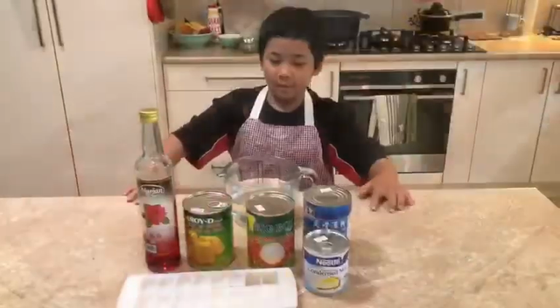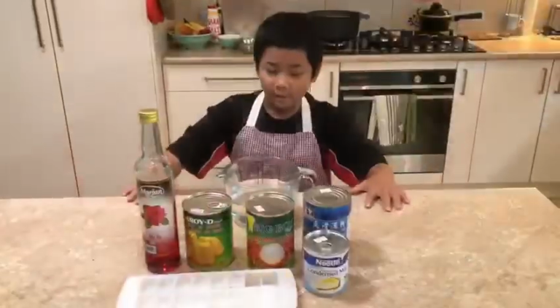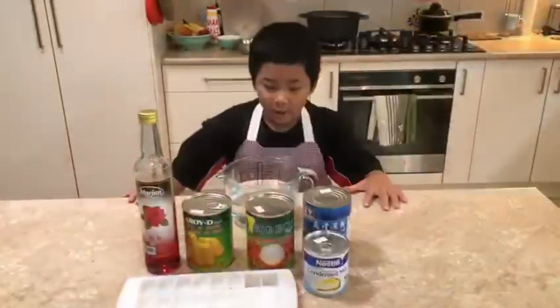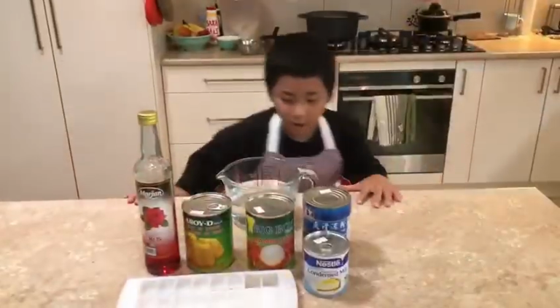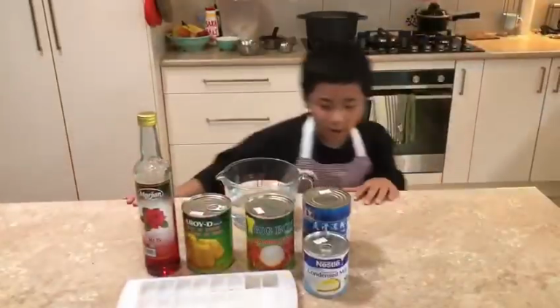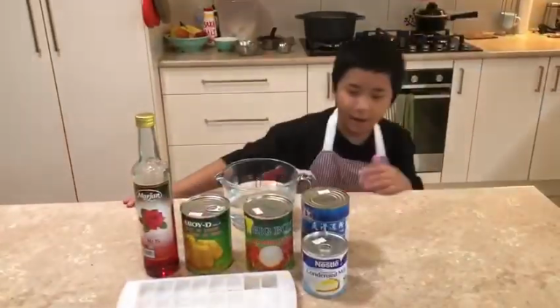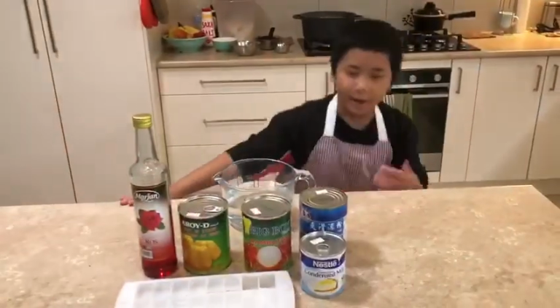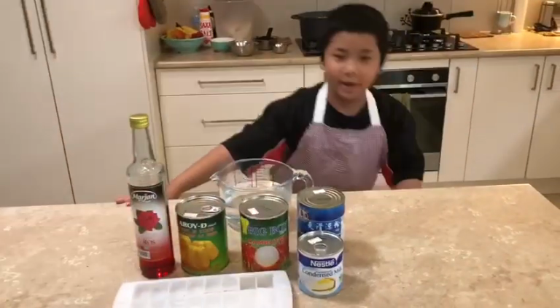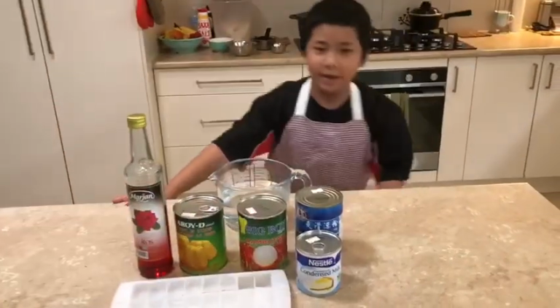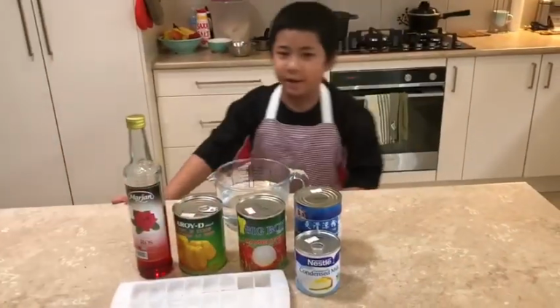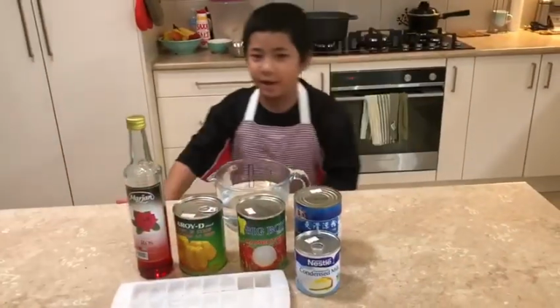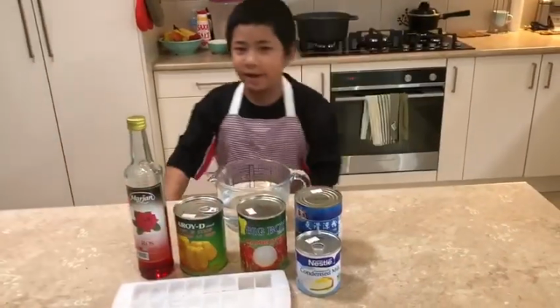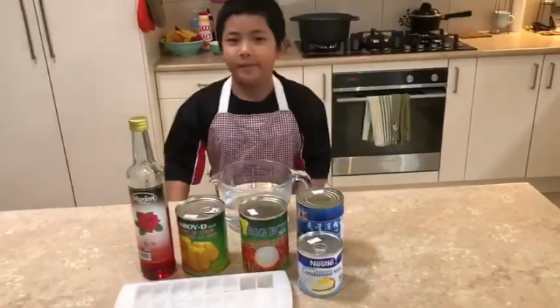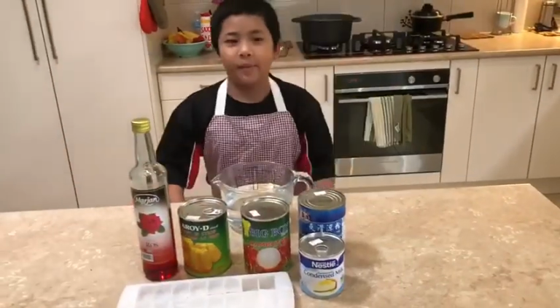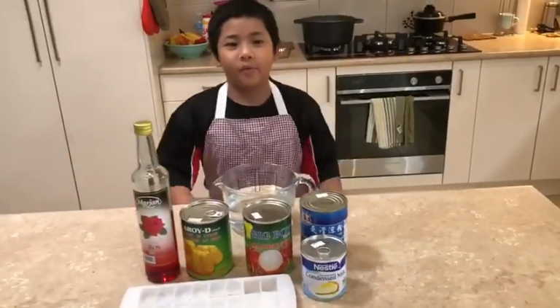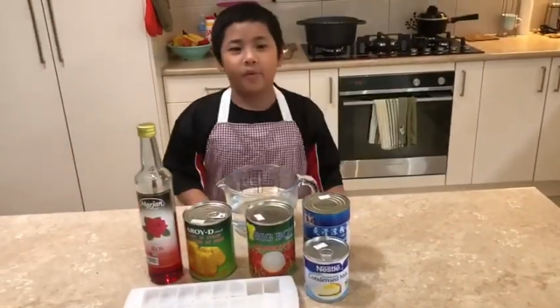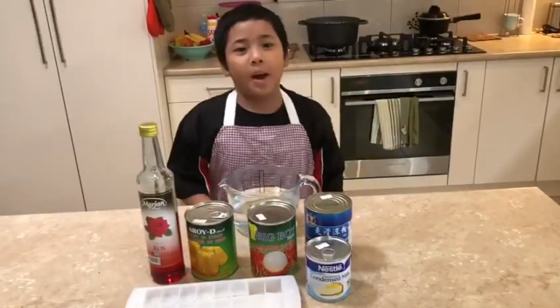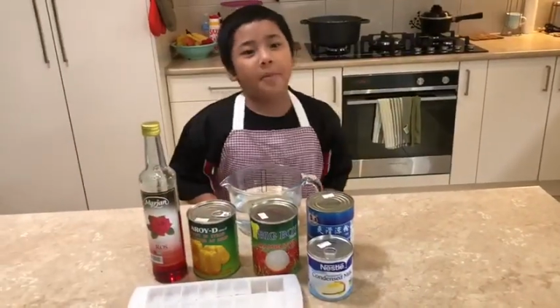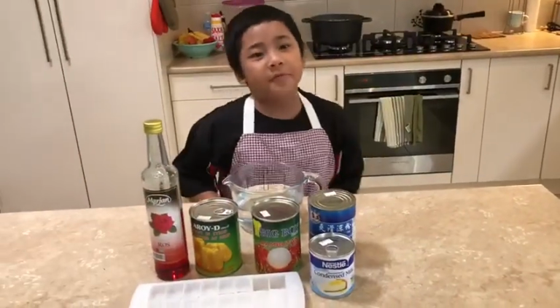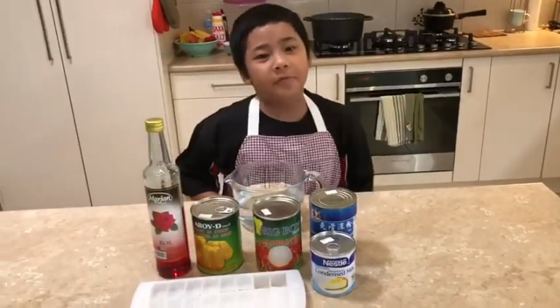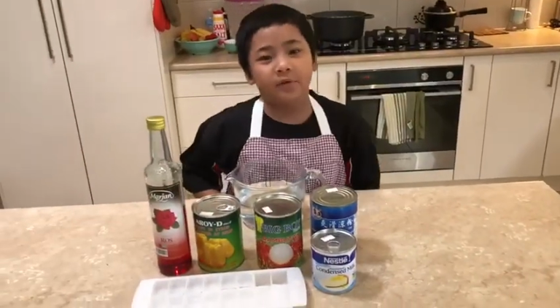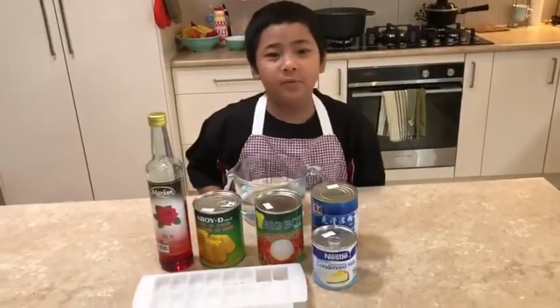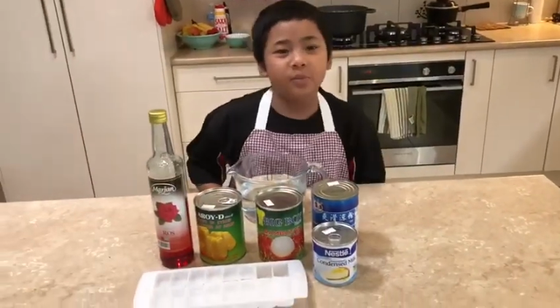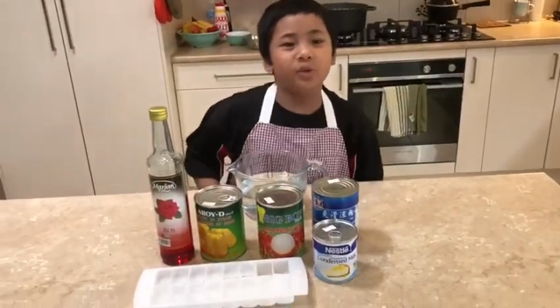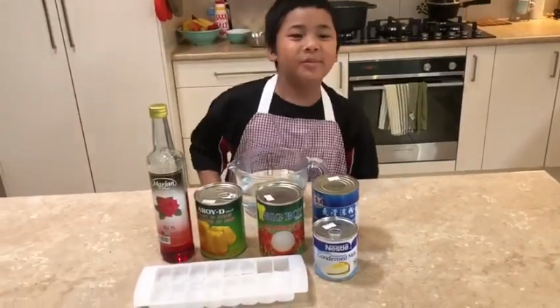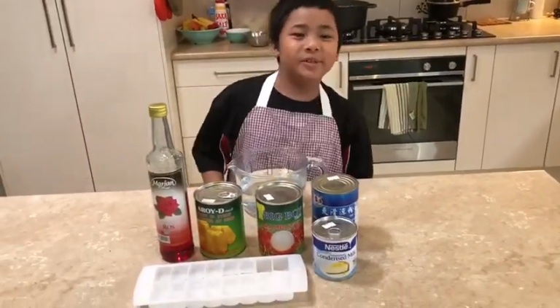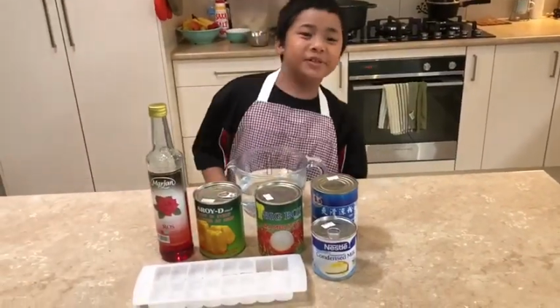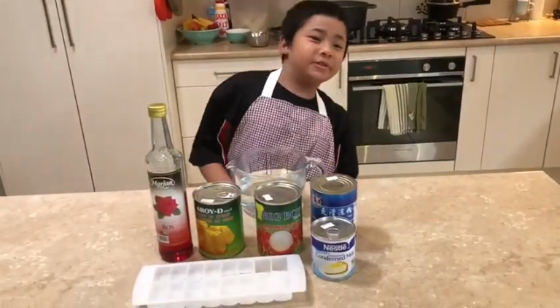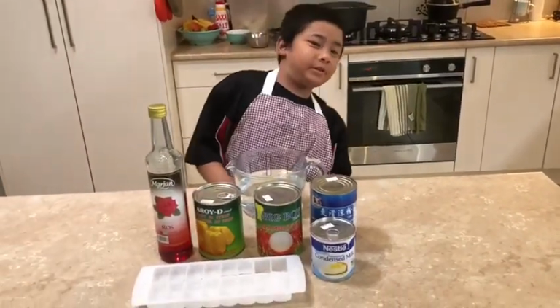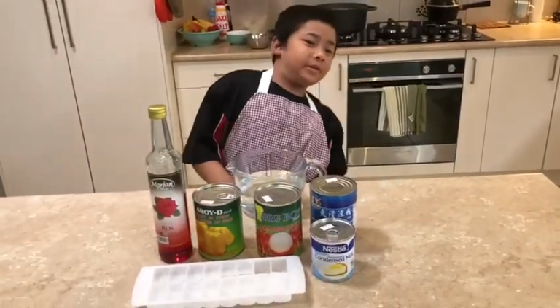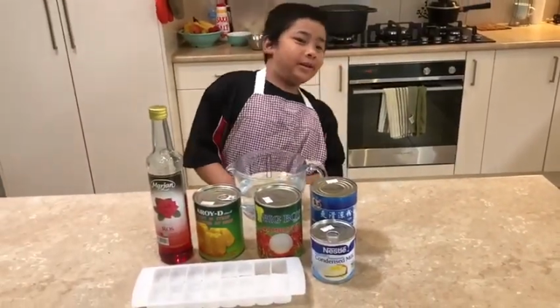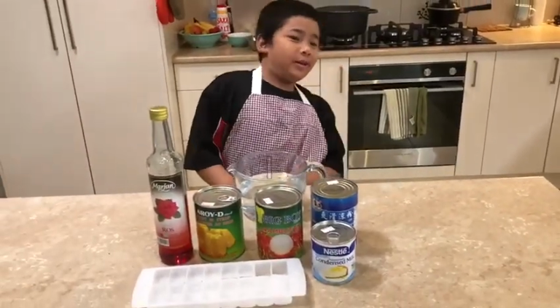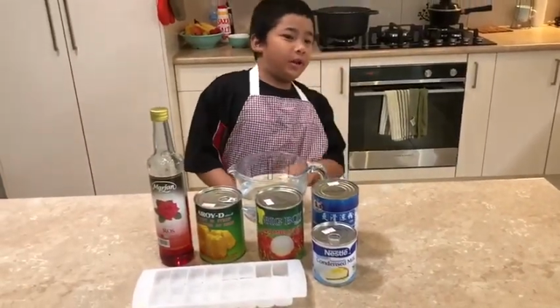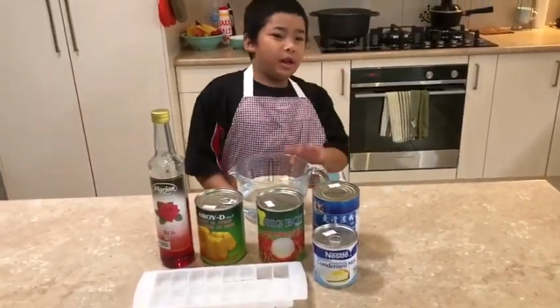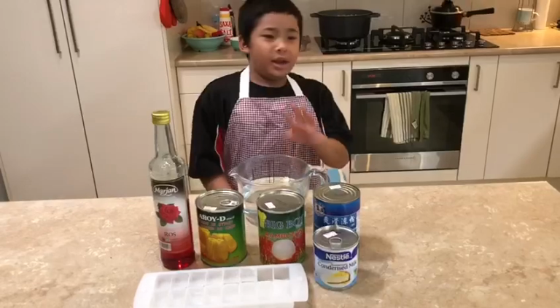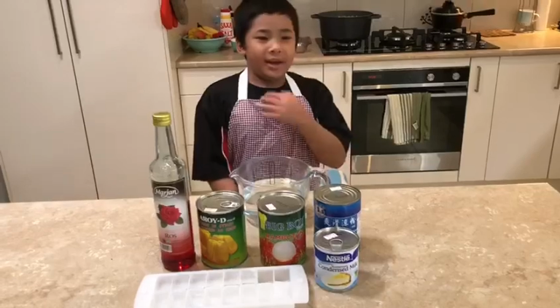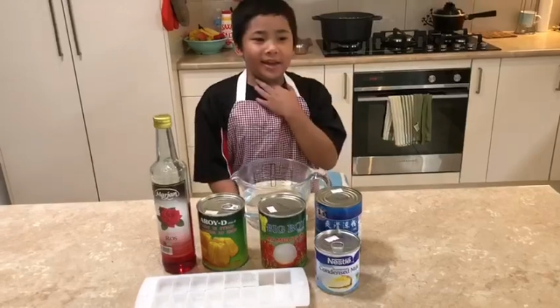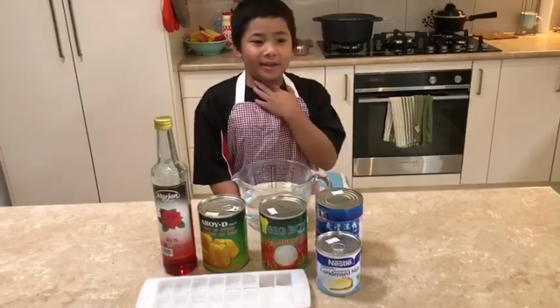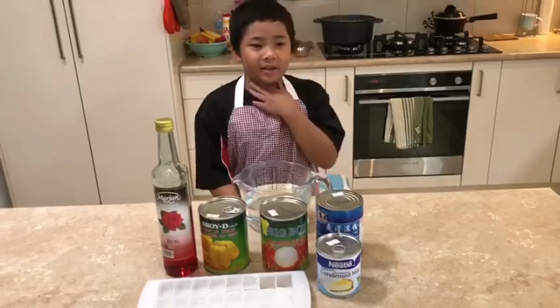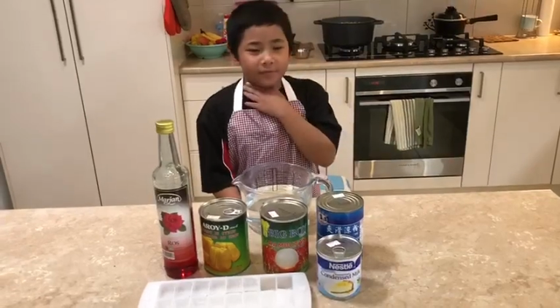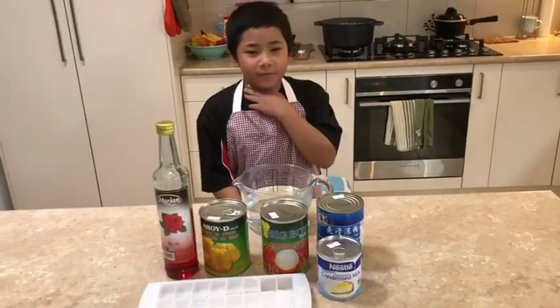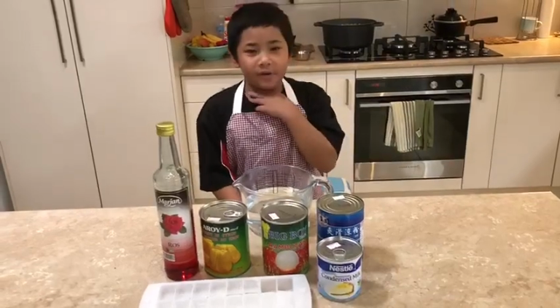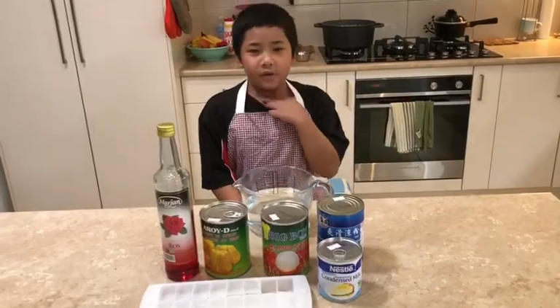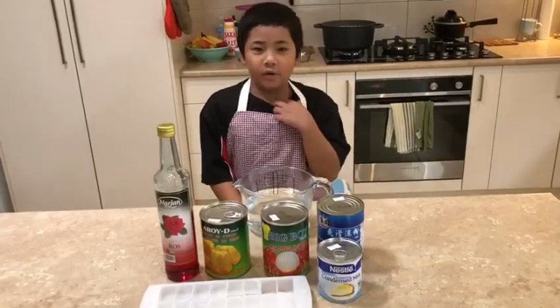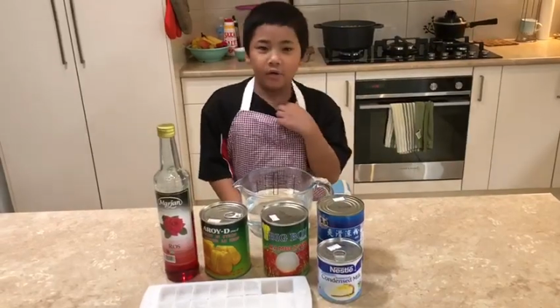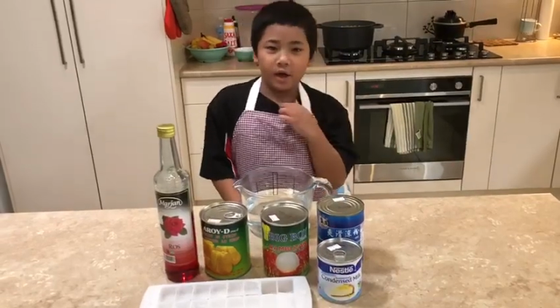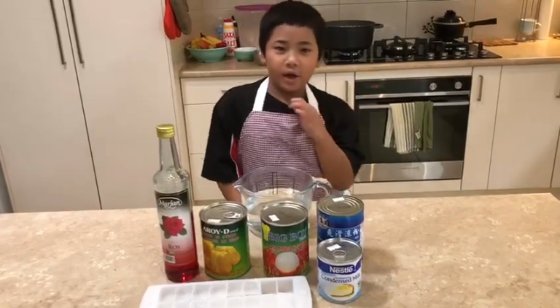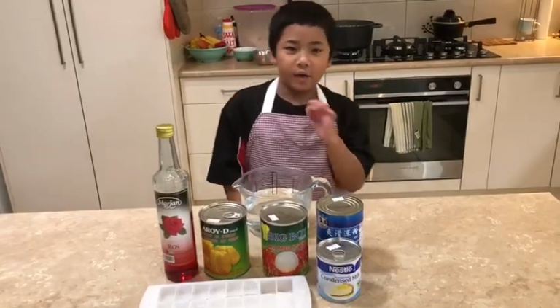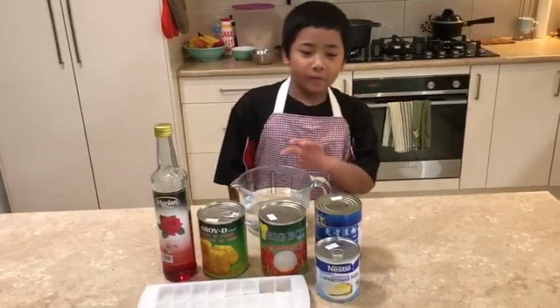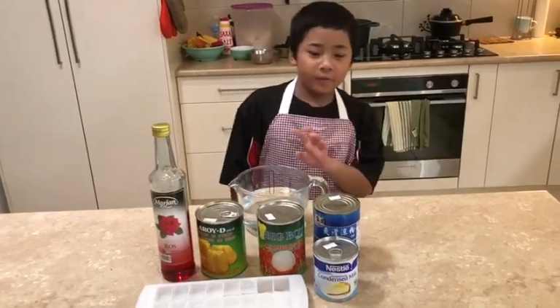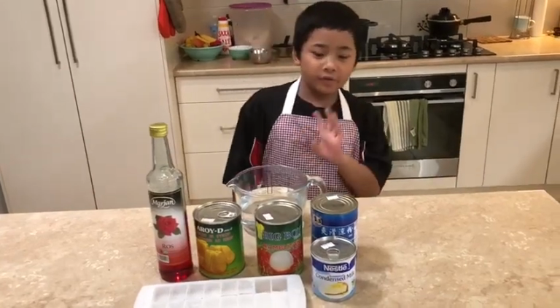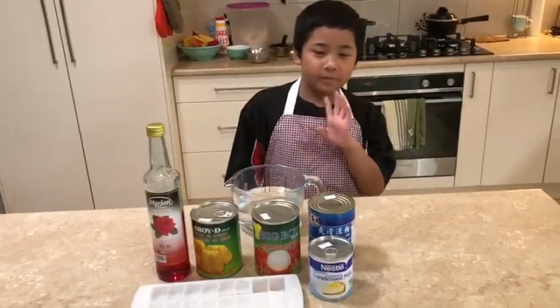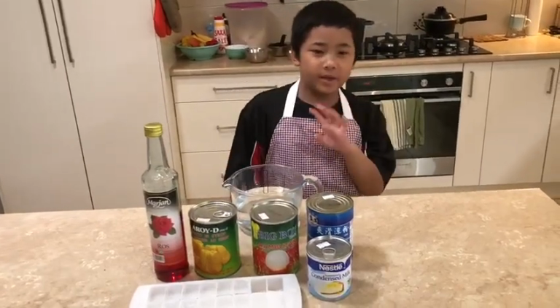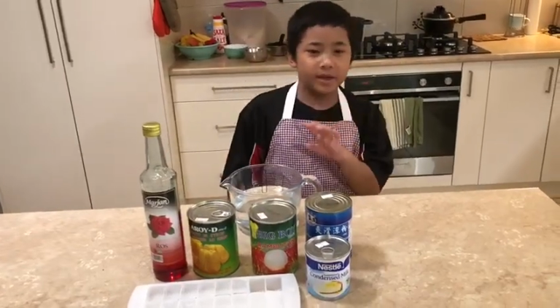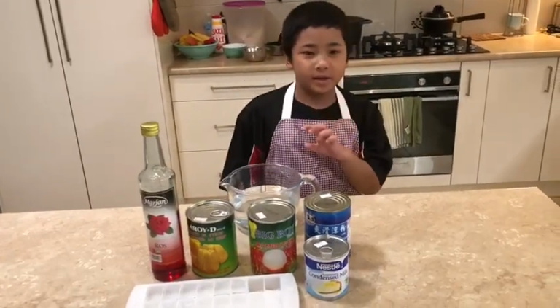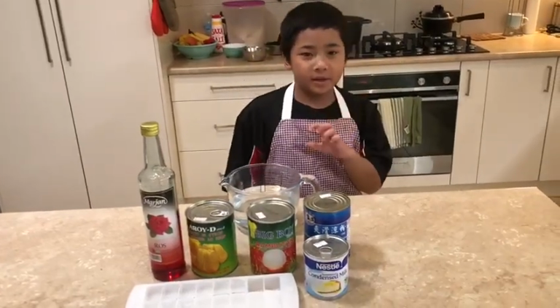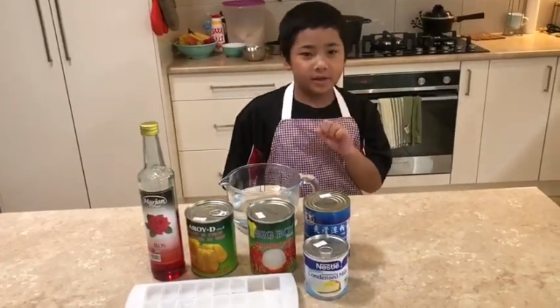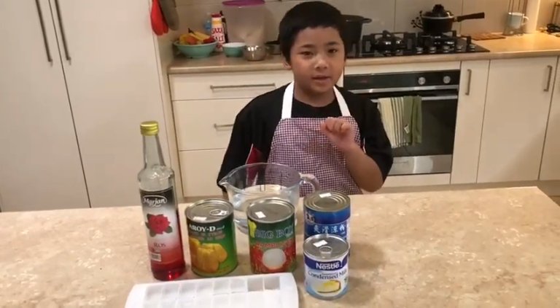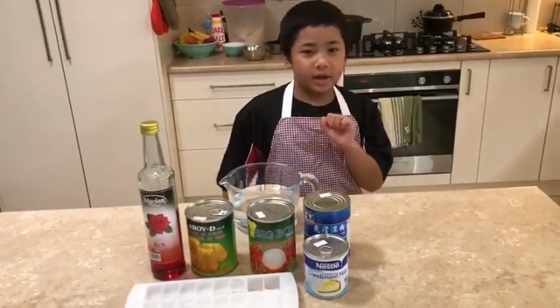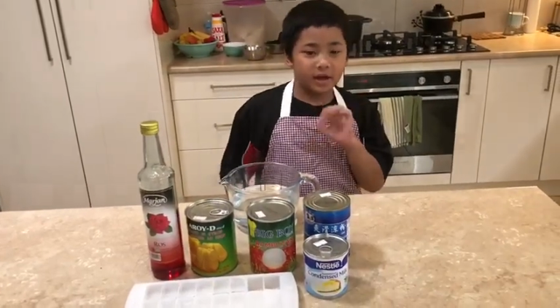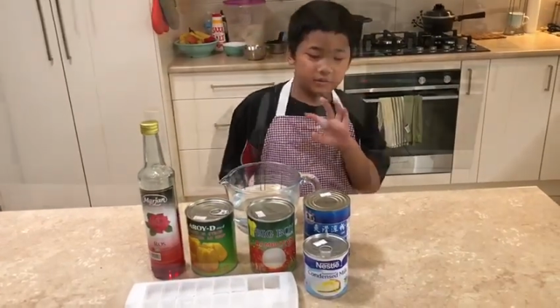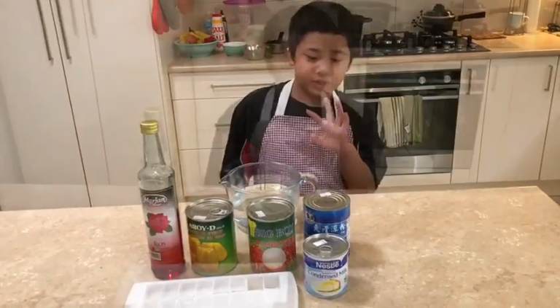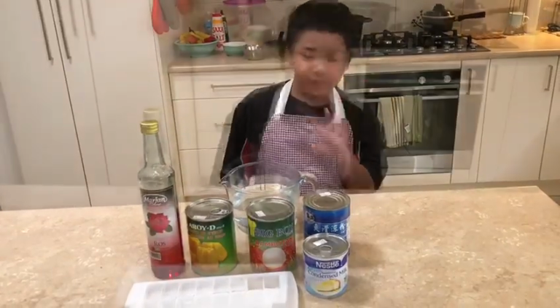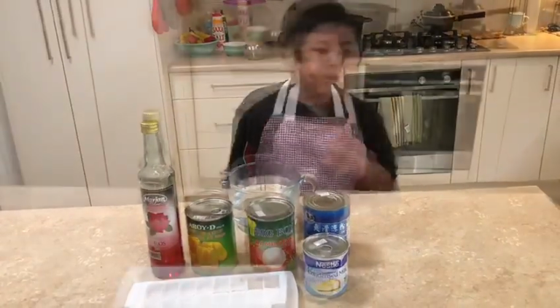Hi, I am Abdurrahman from Spoonbusting Cook. In this video, I want to make Estampur.